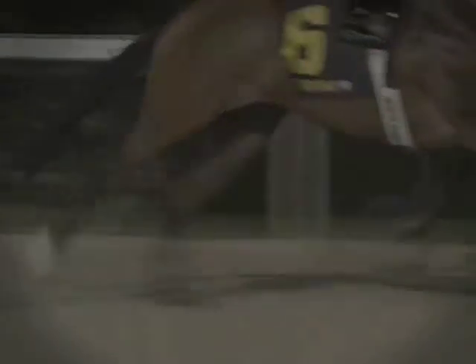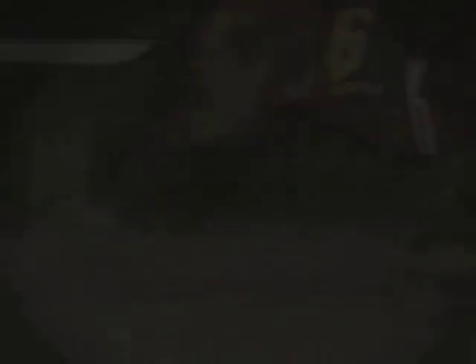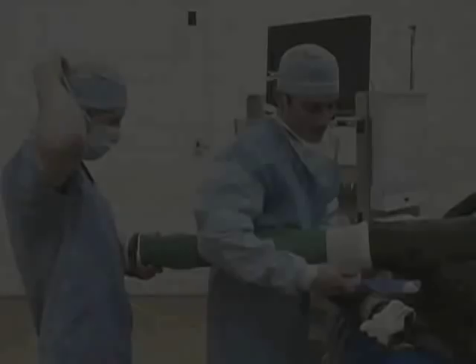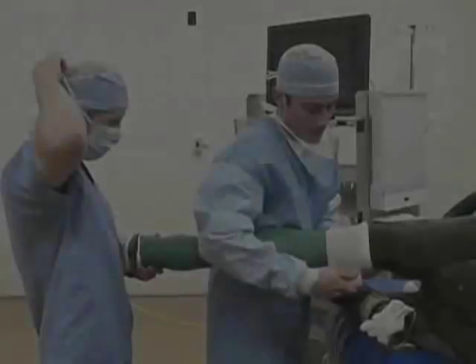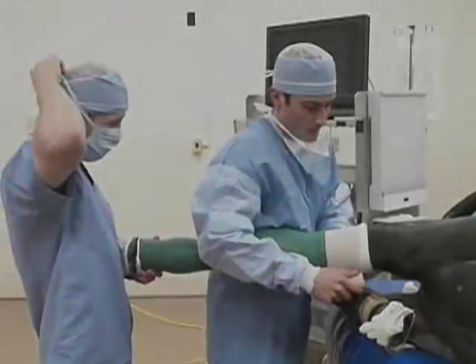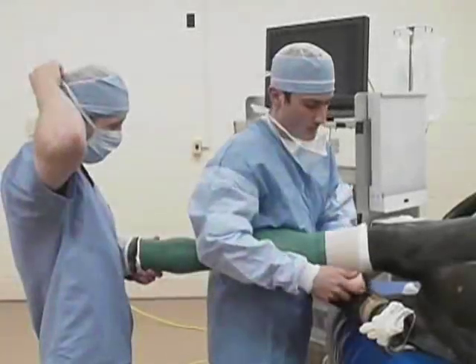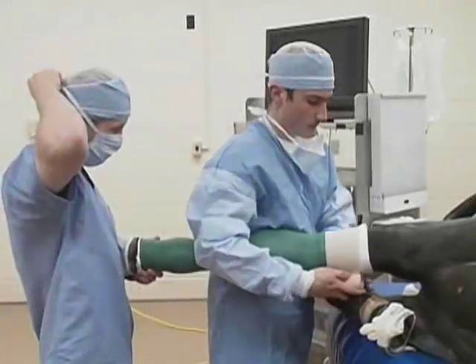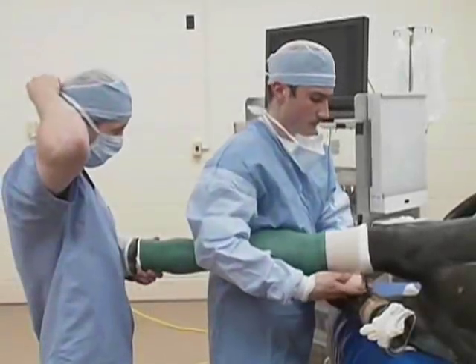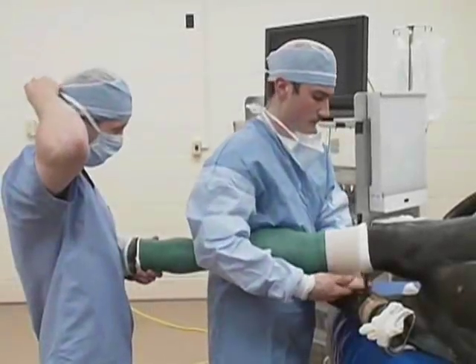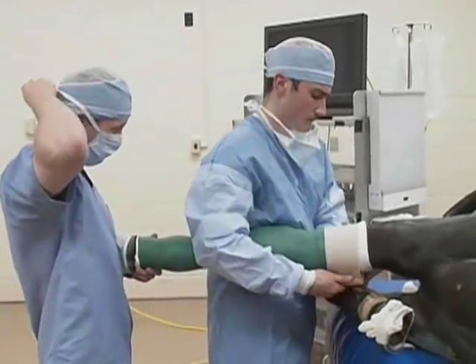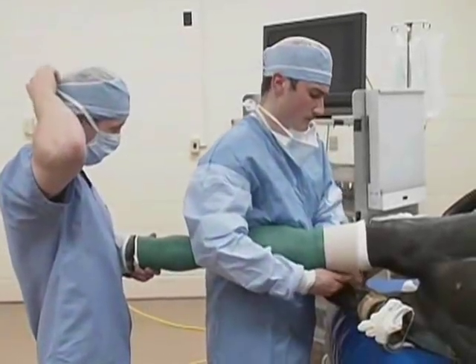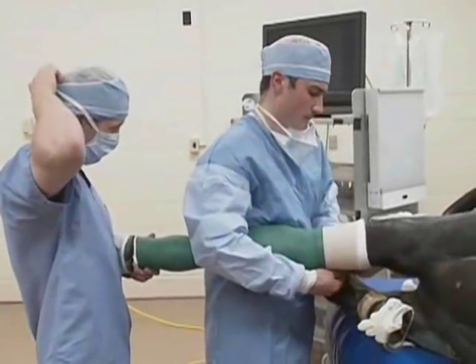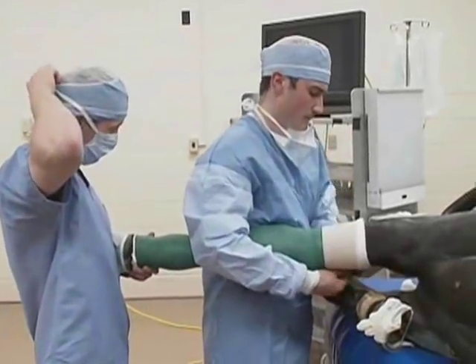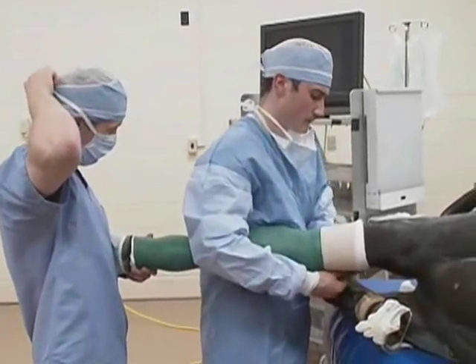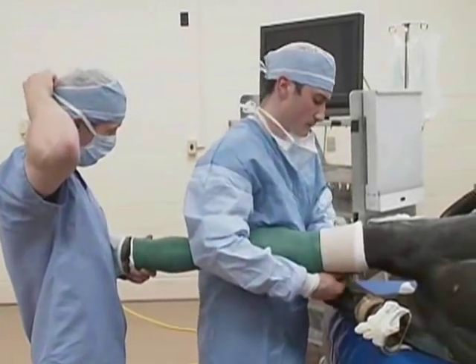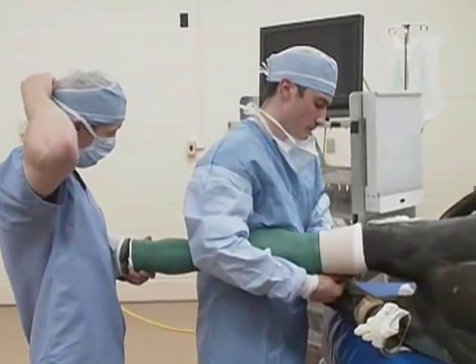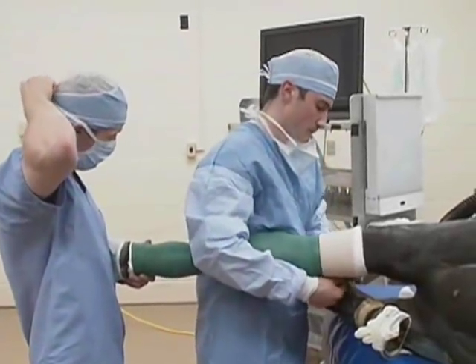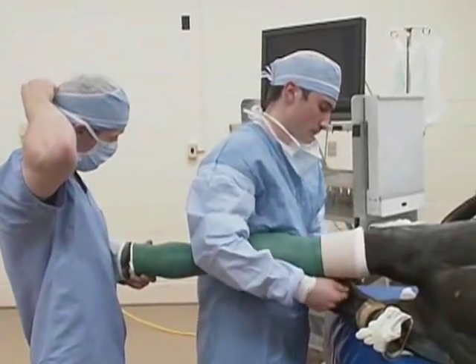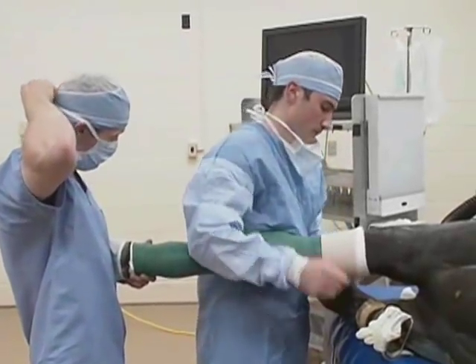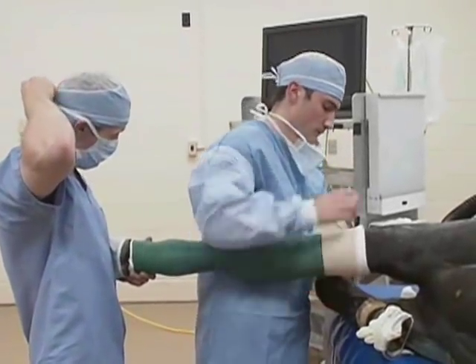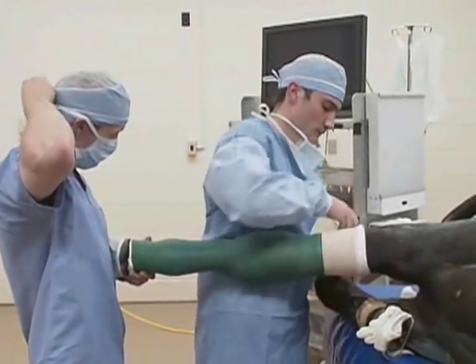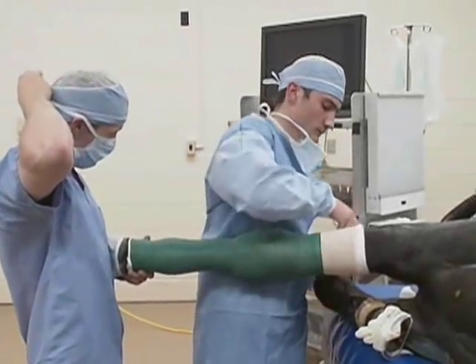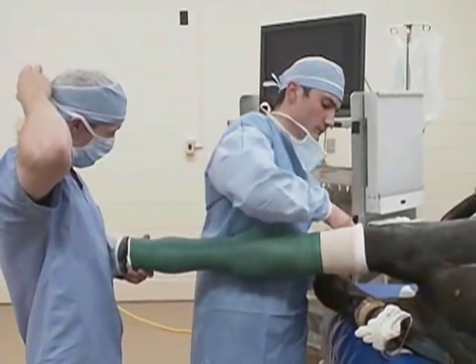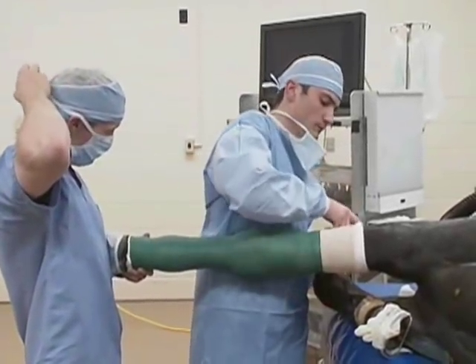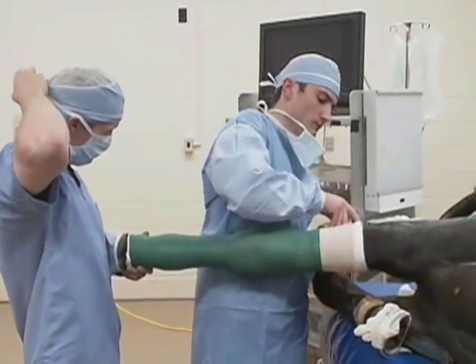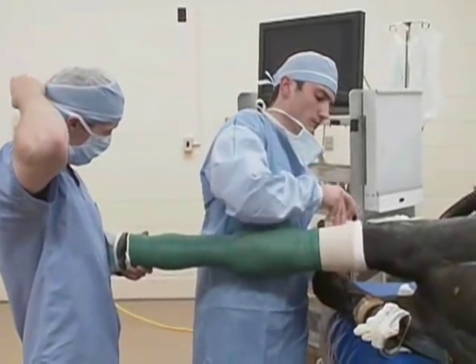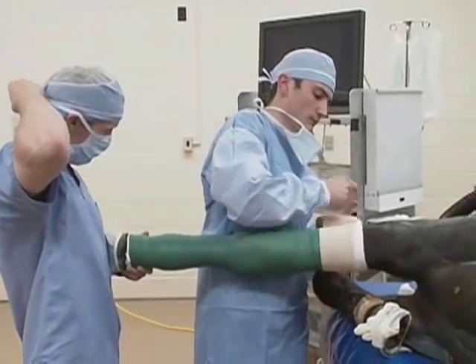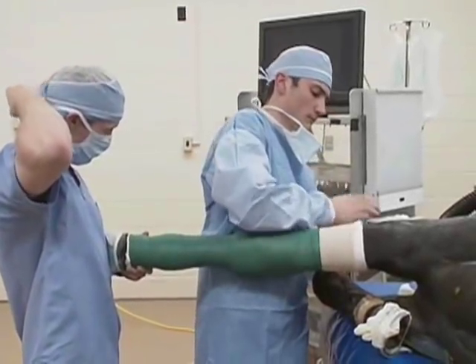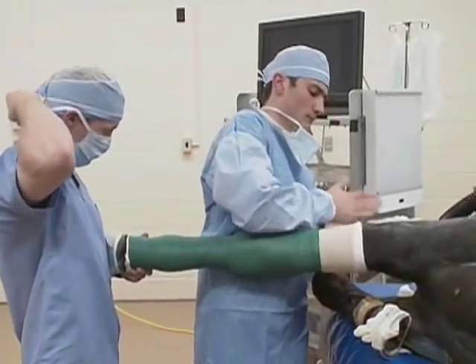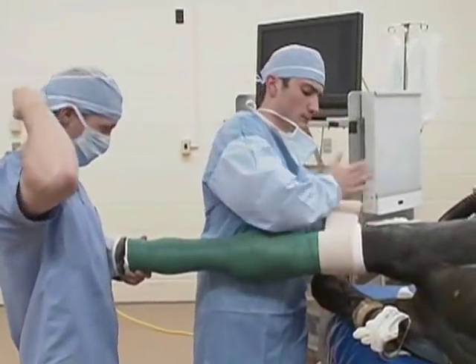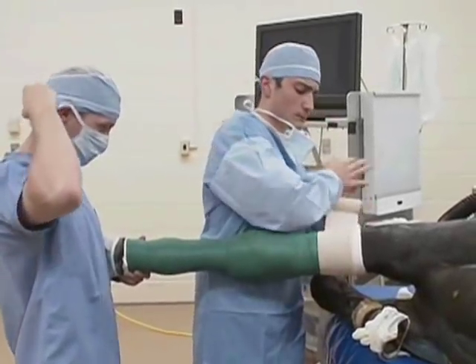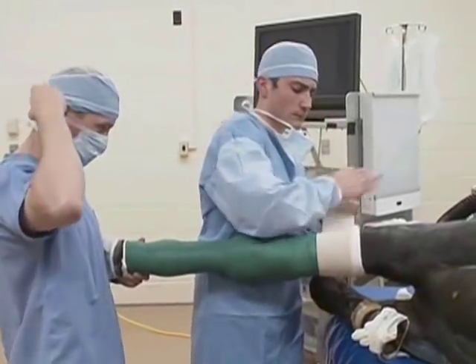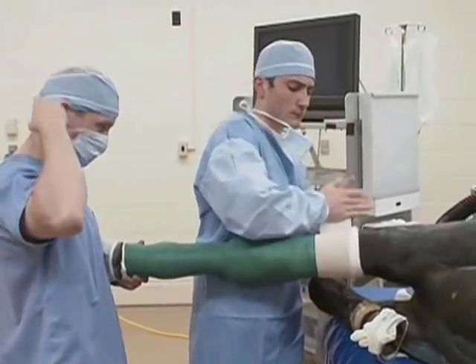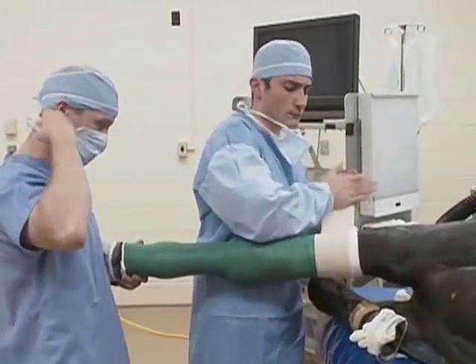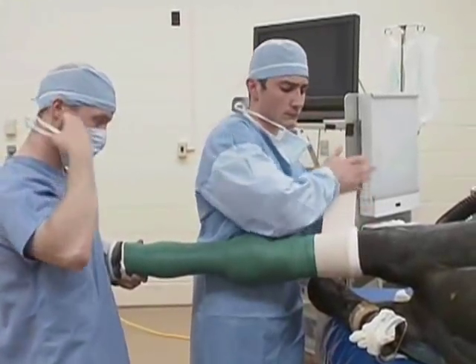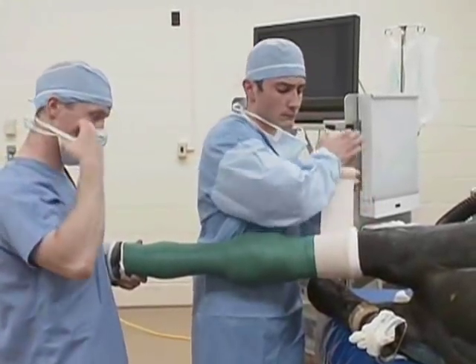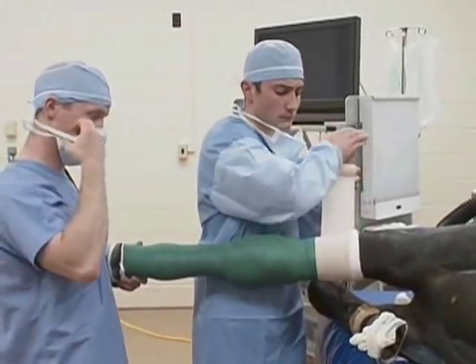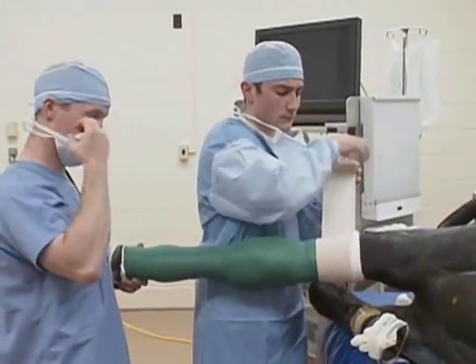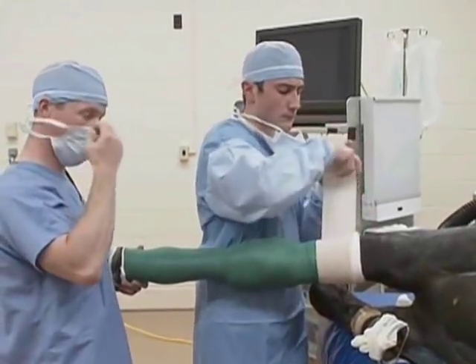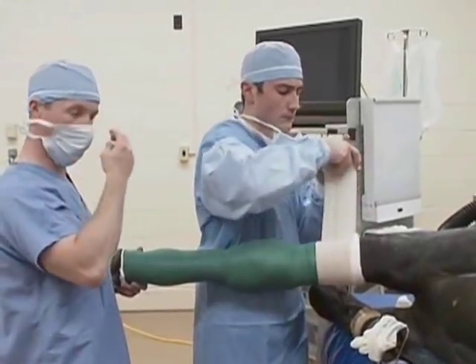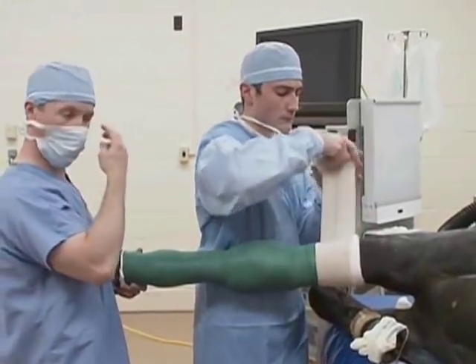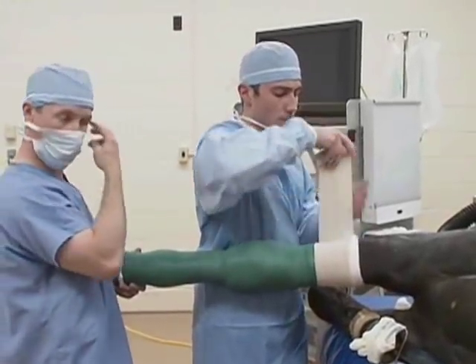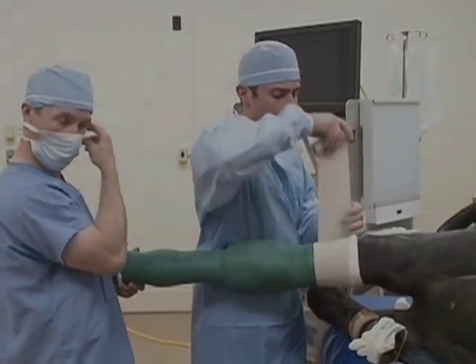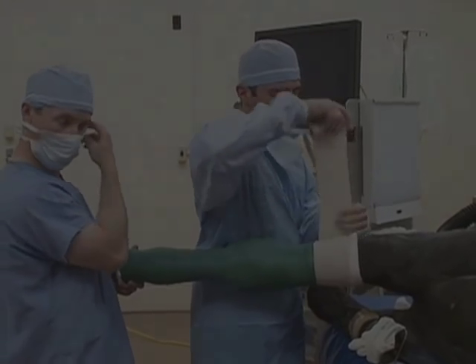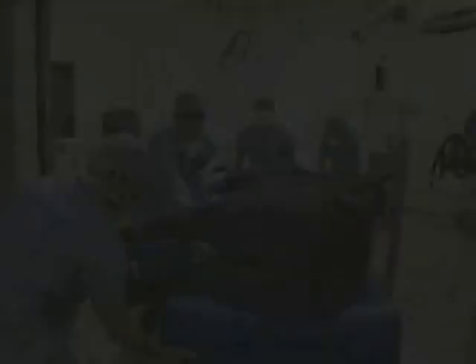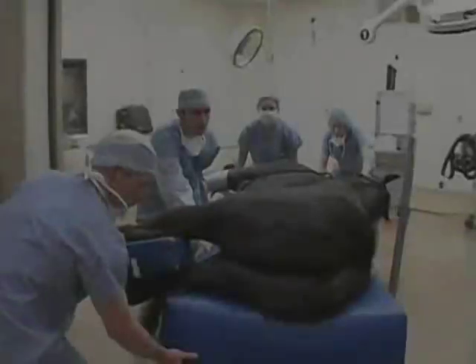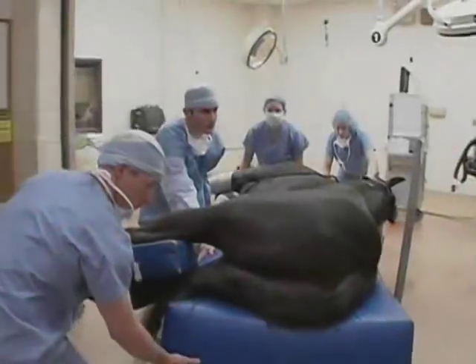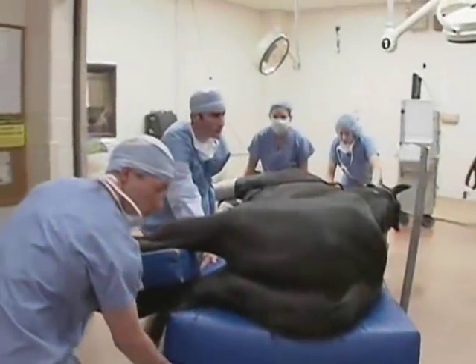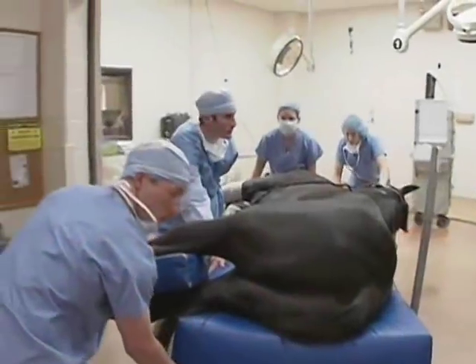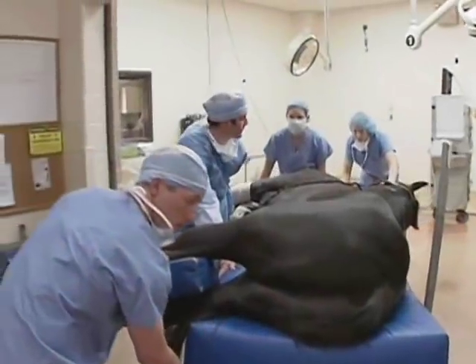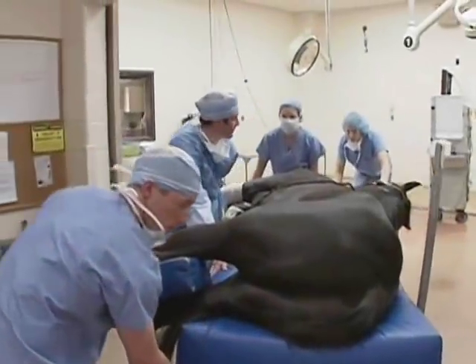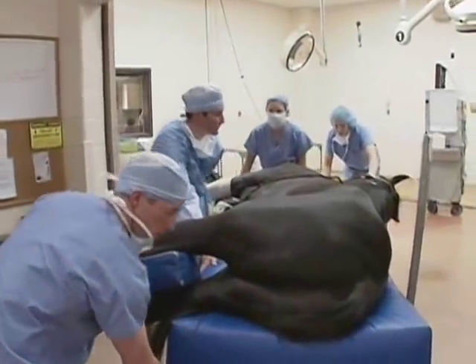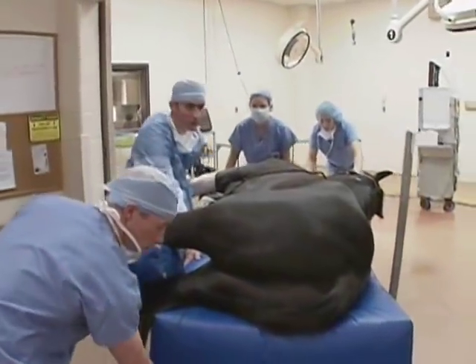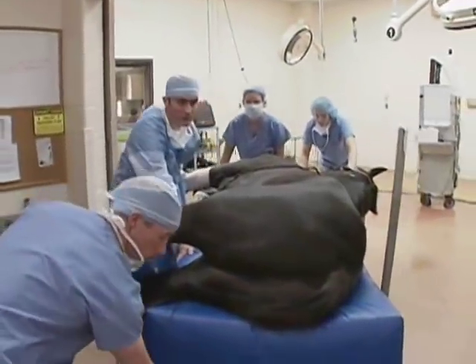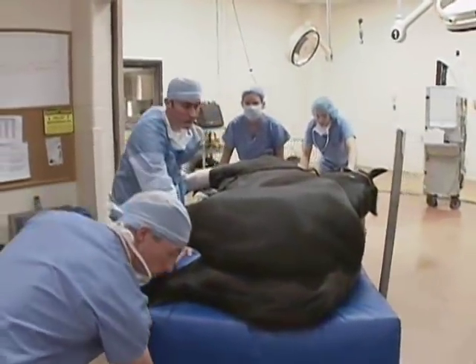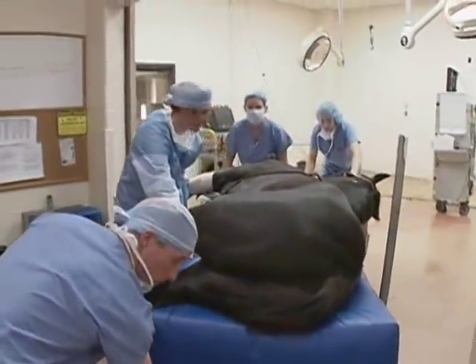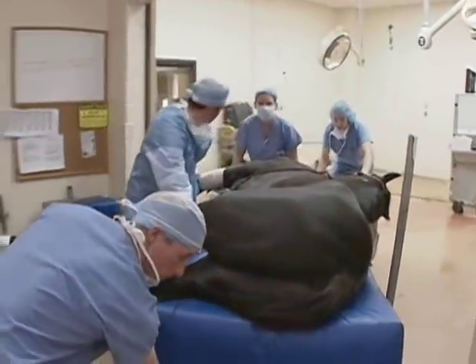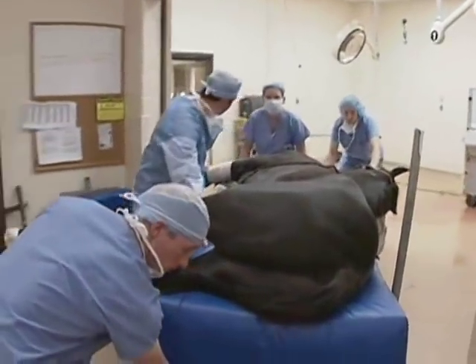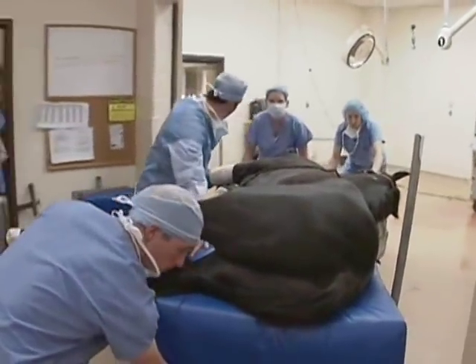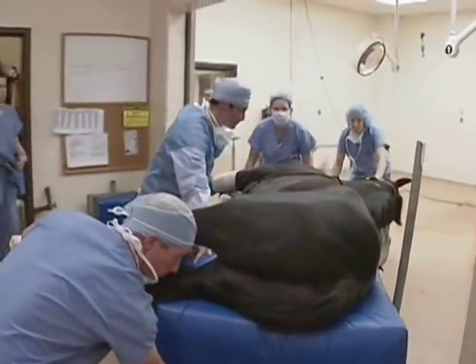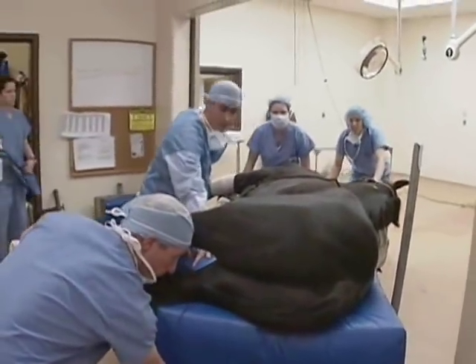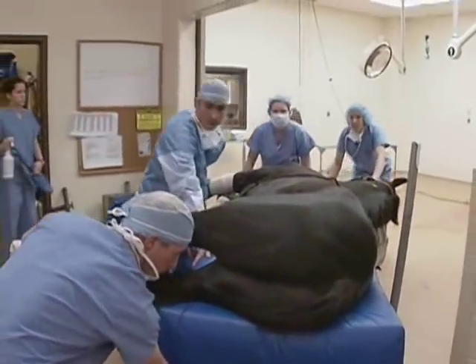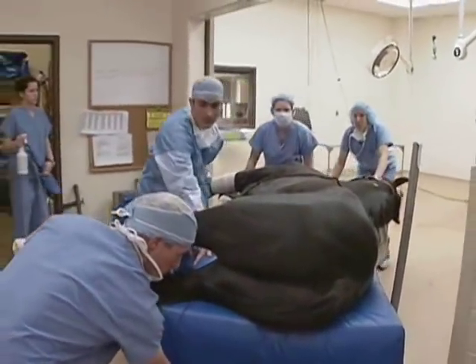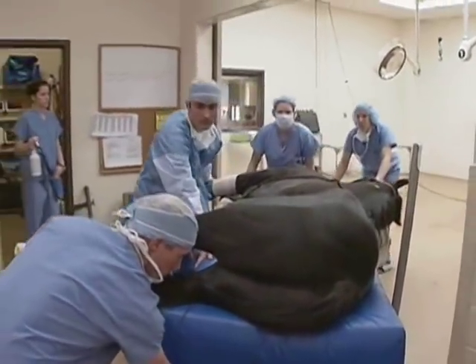It'll take about six weeks — 42 days — for him to form a scar, and this horse's prognosis is excellent.